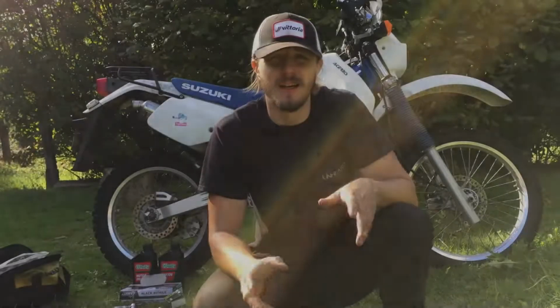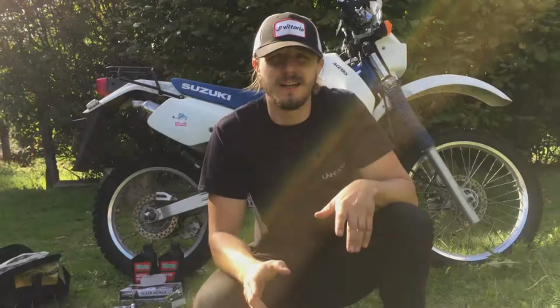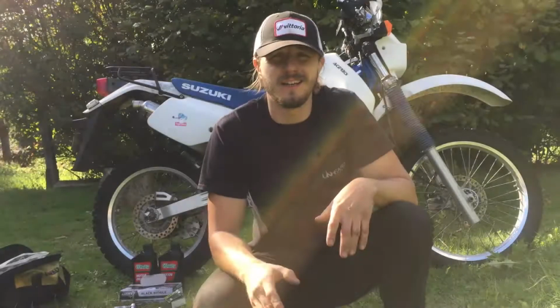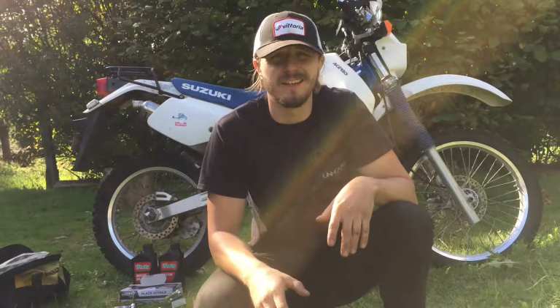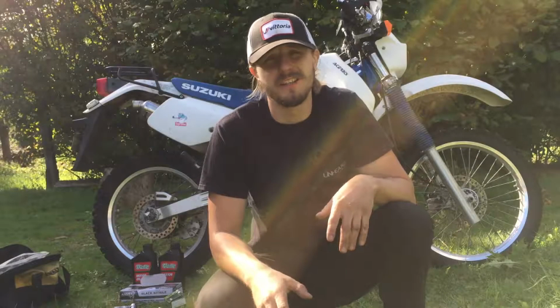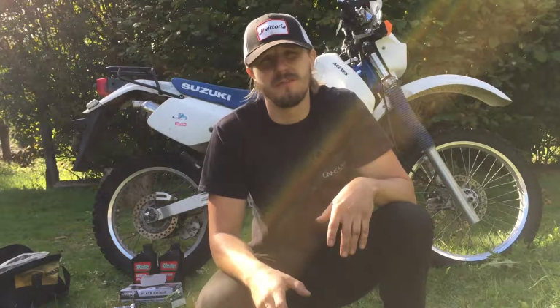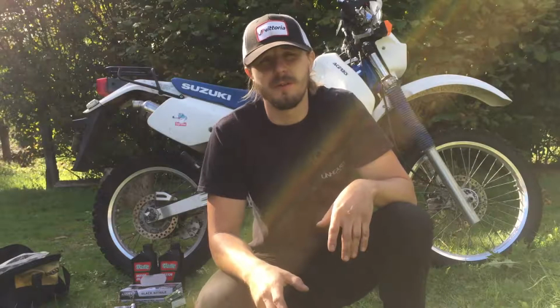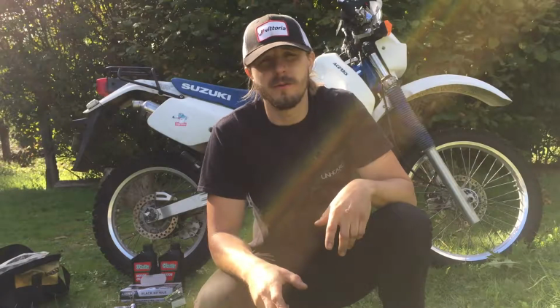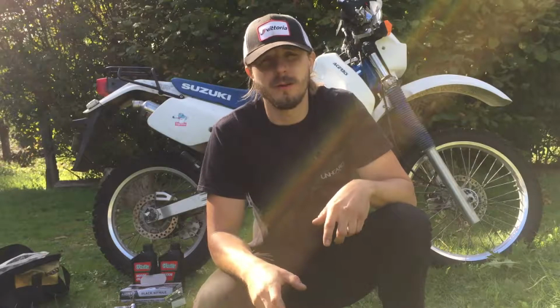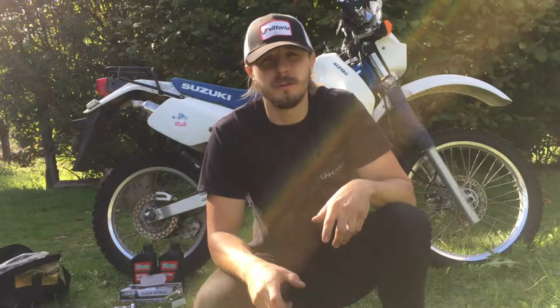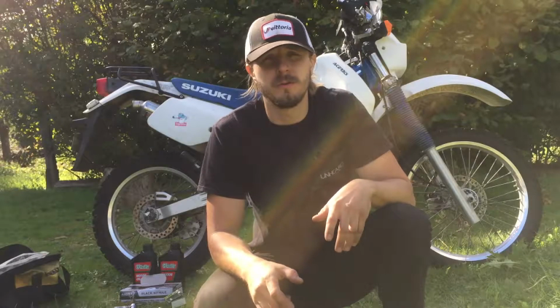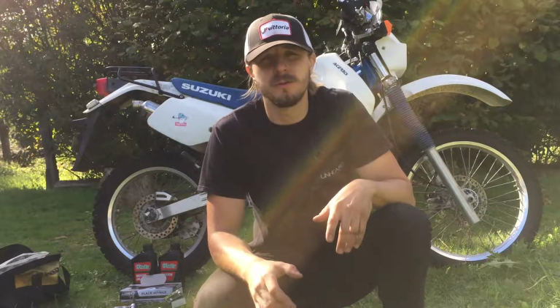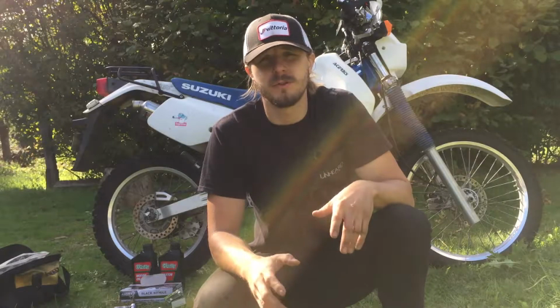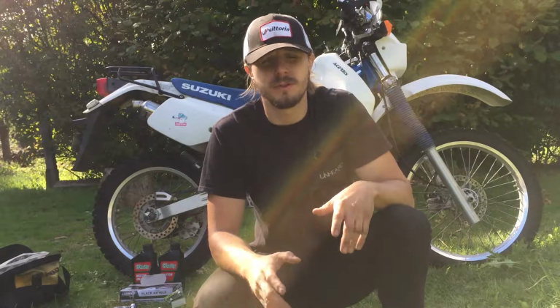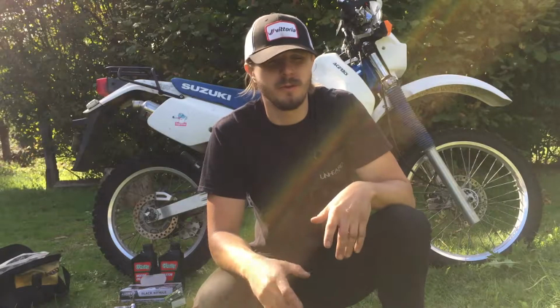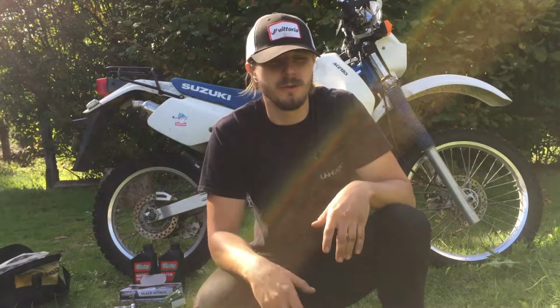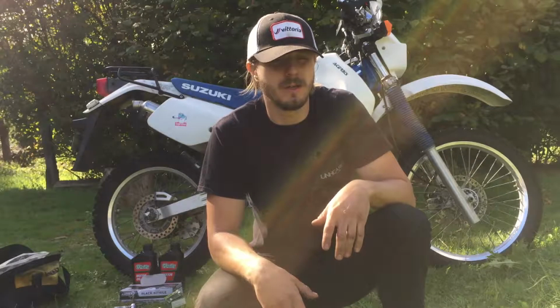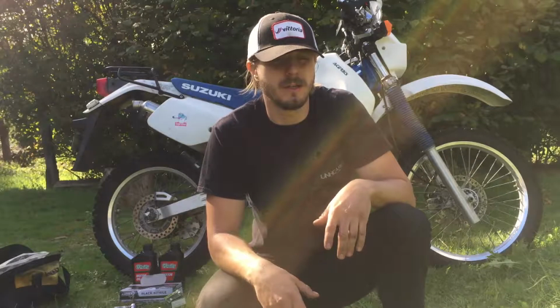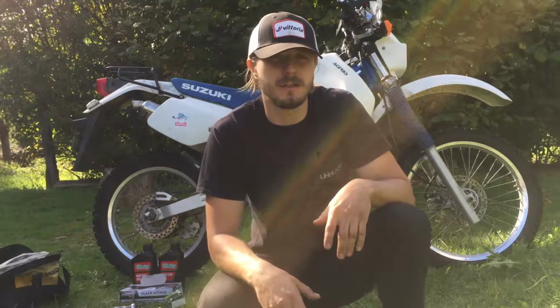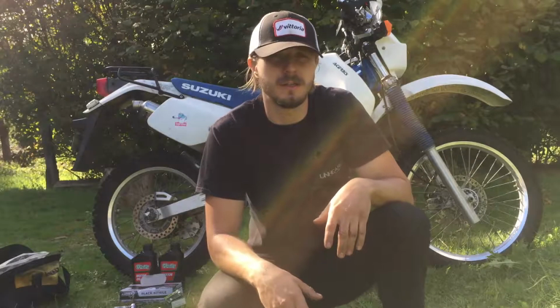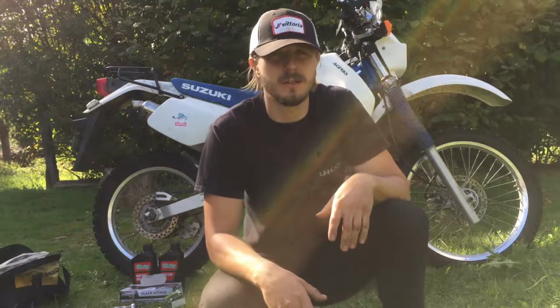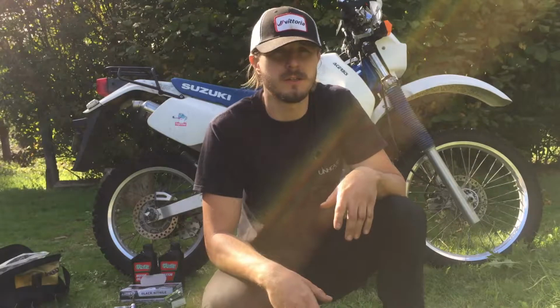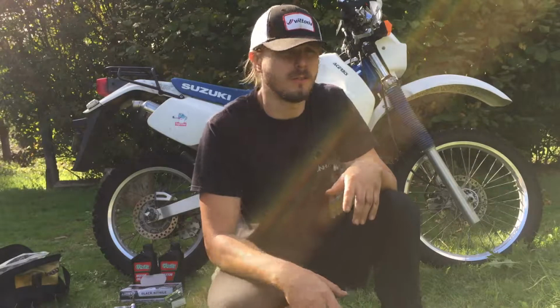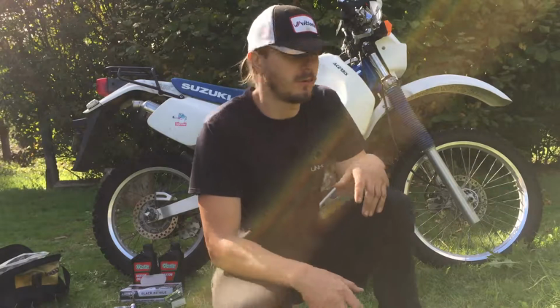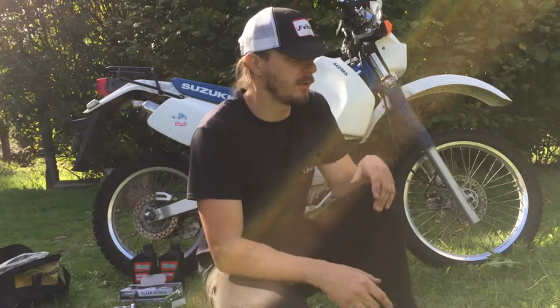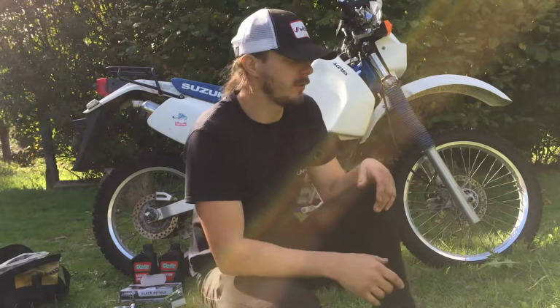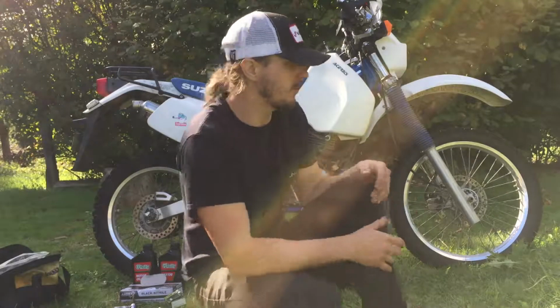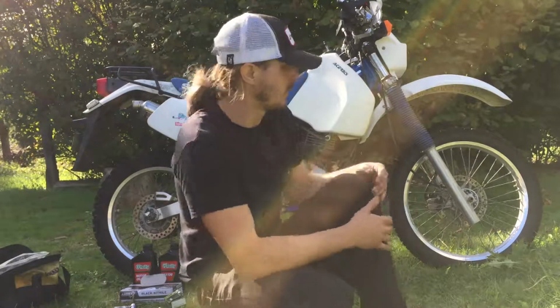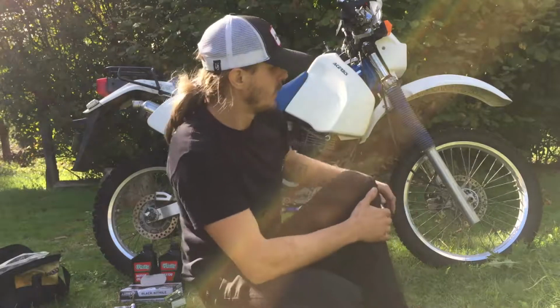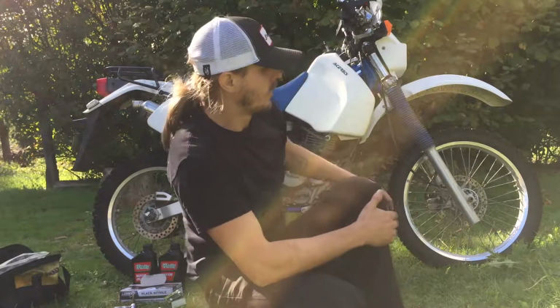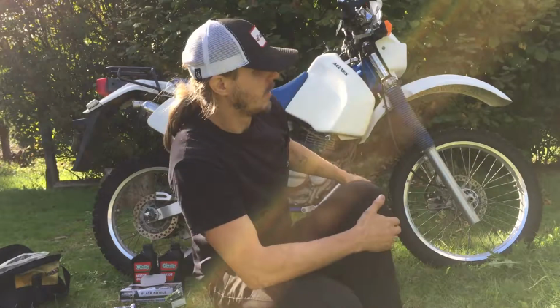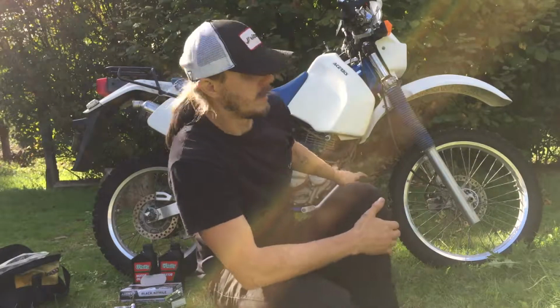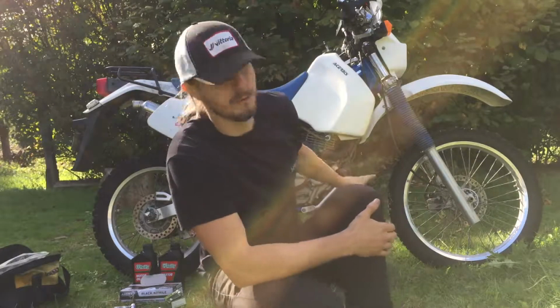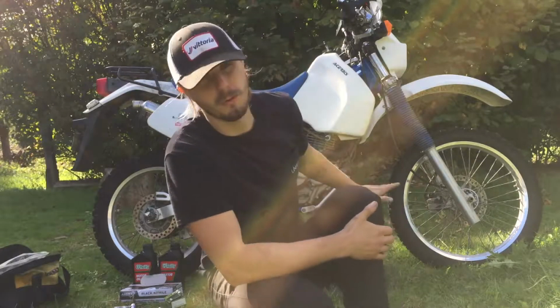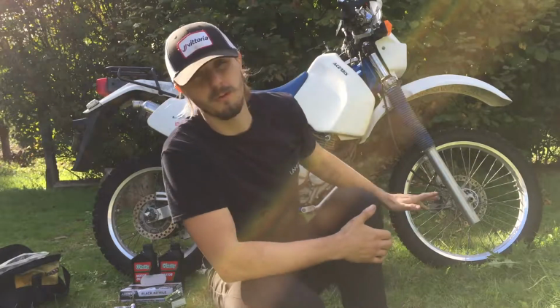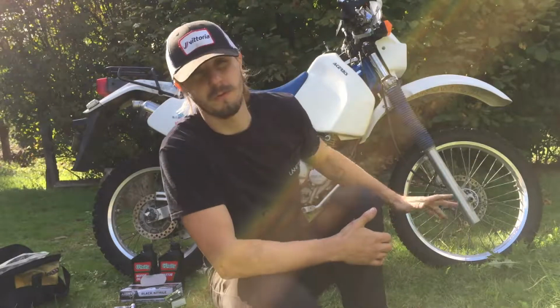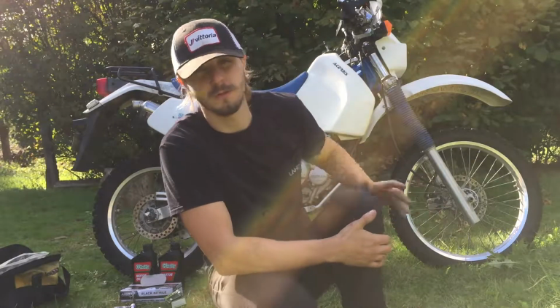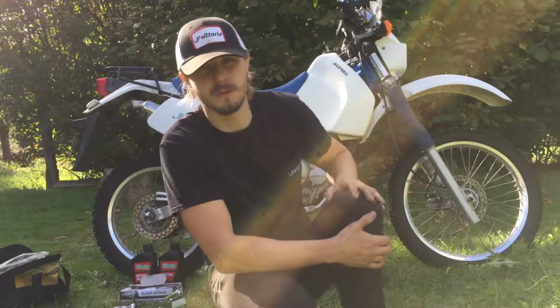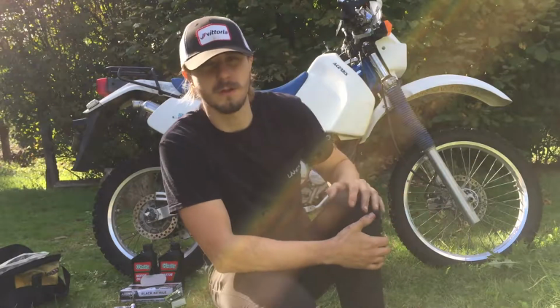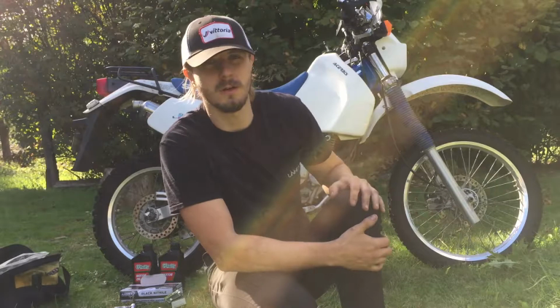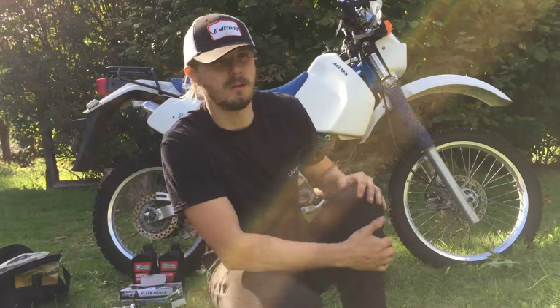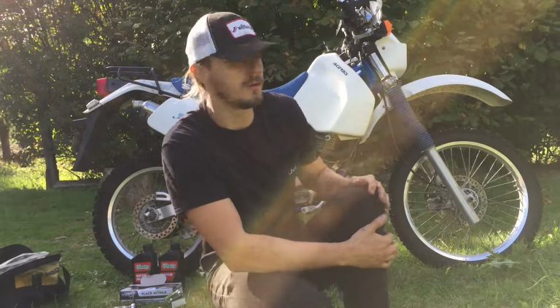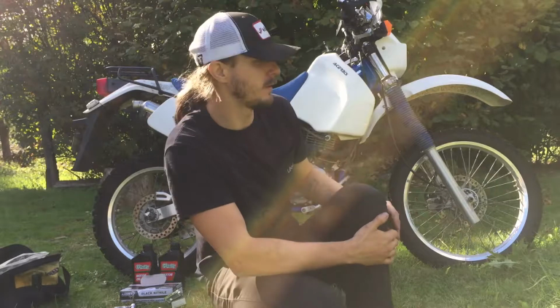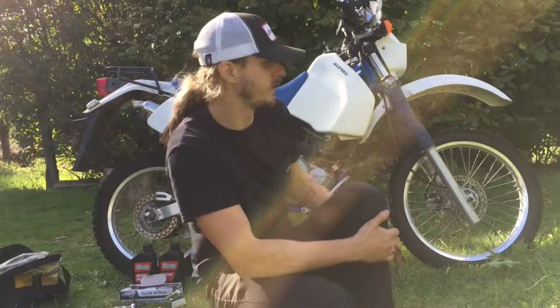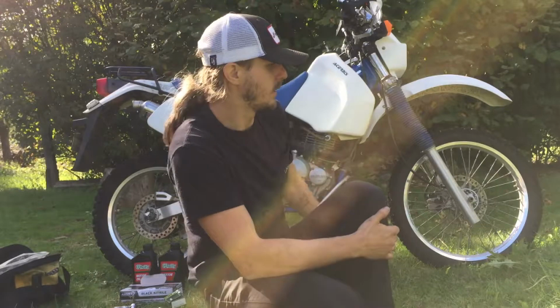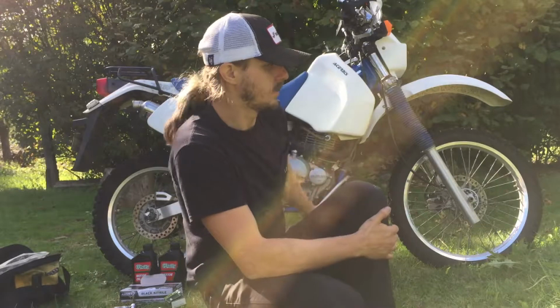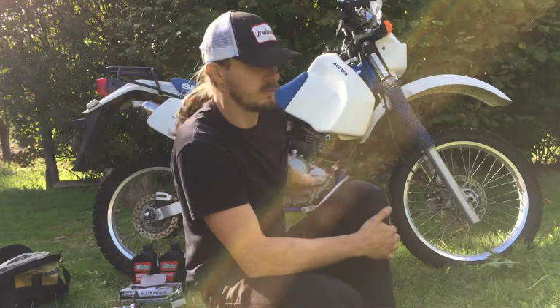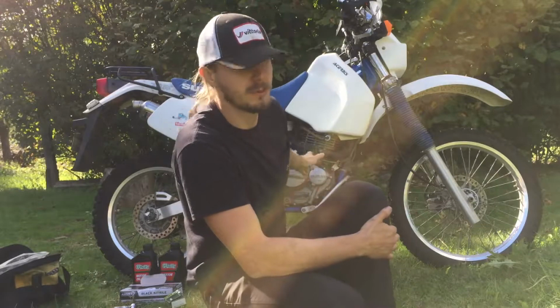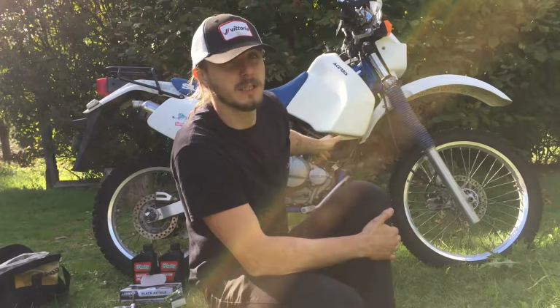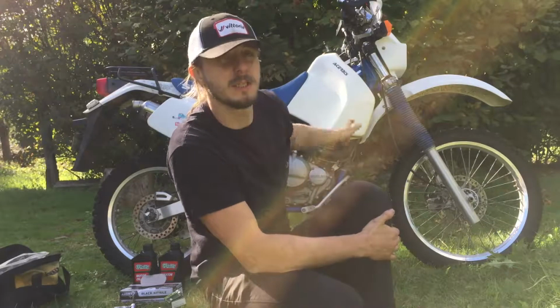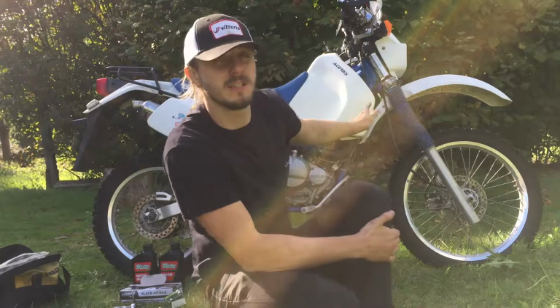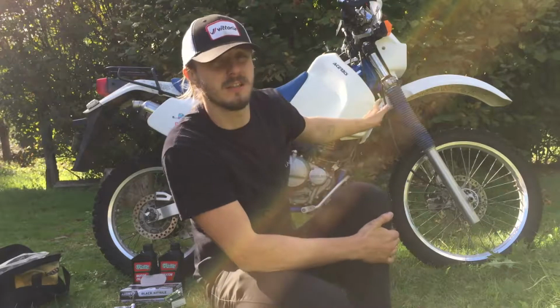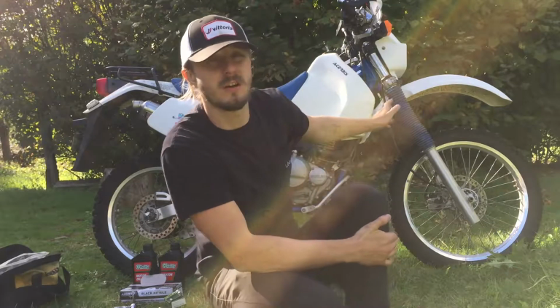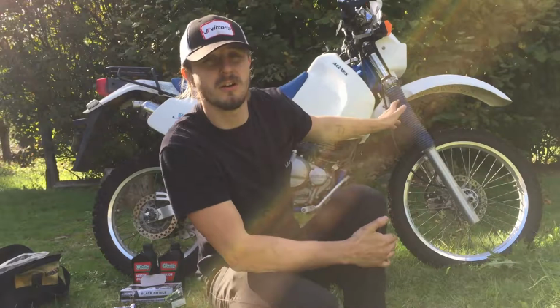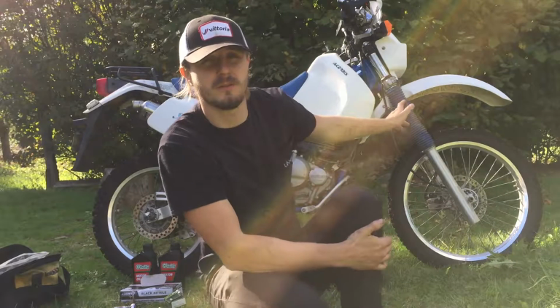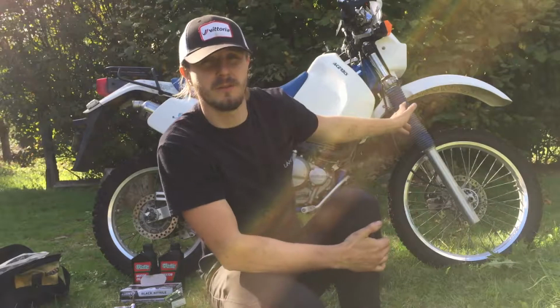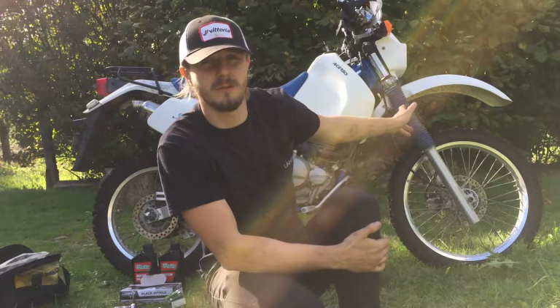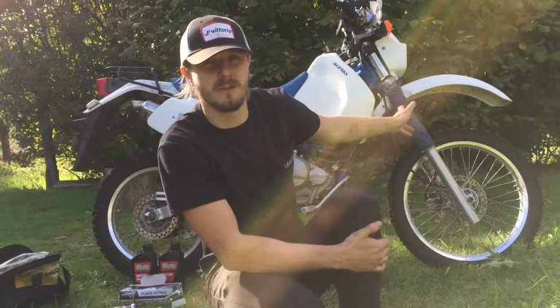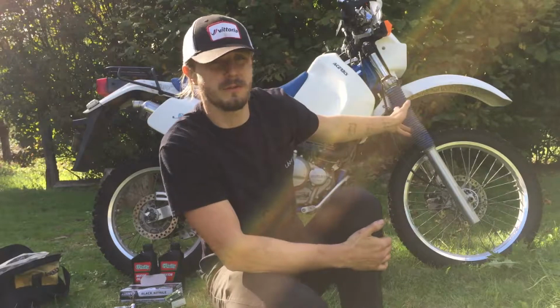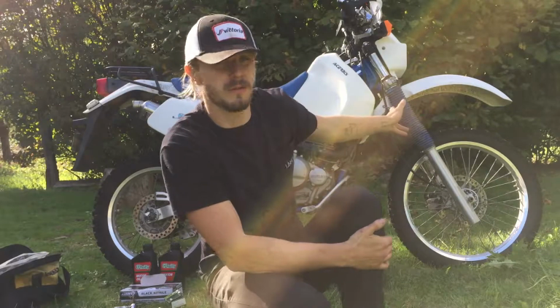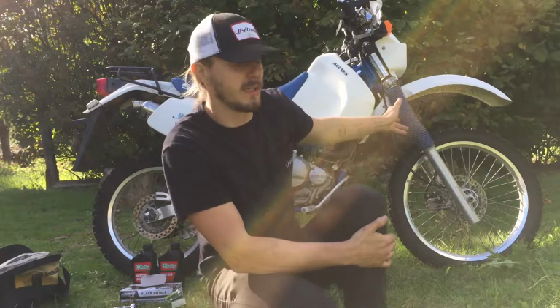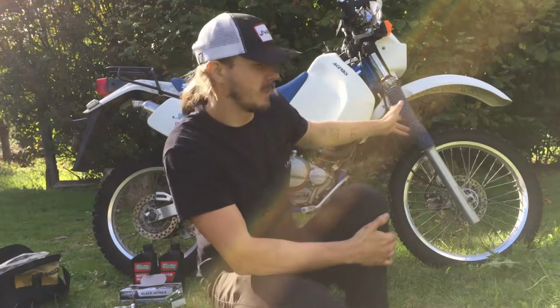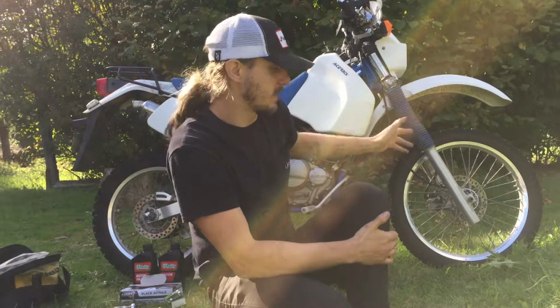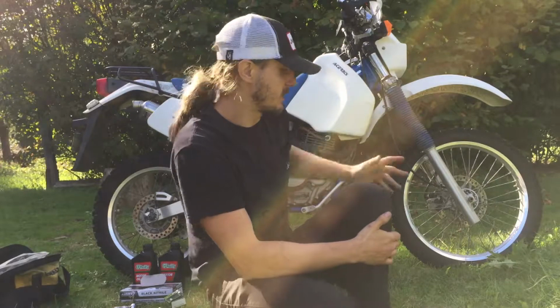Hi, in this video I'm going to show you how to change oil and oil filter on a Suzuki DR350S.